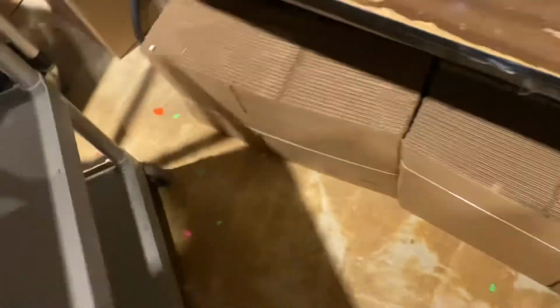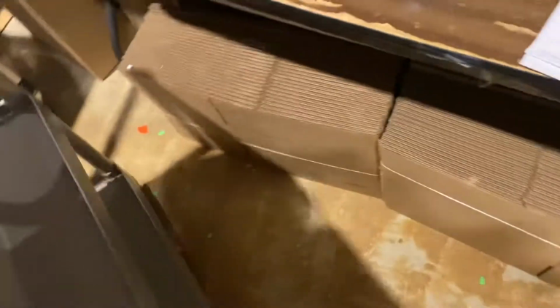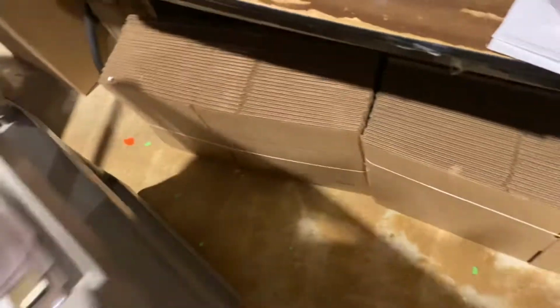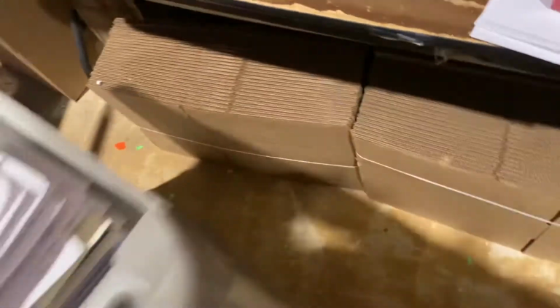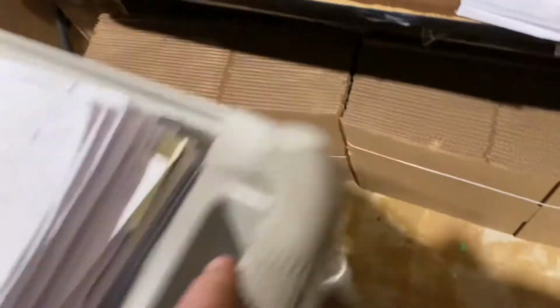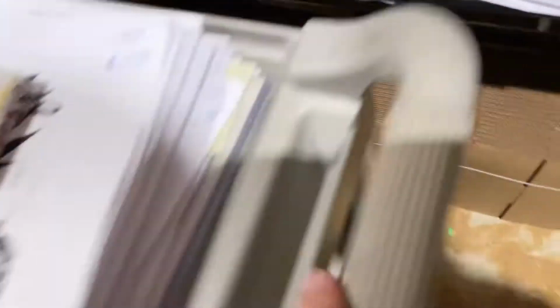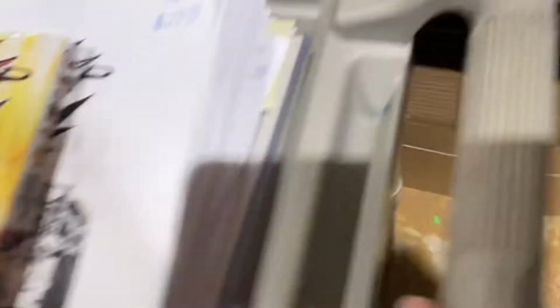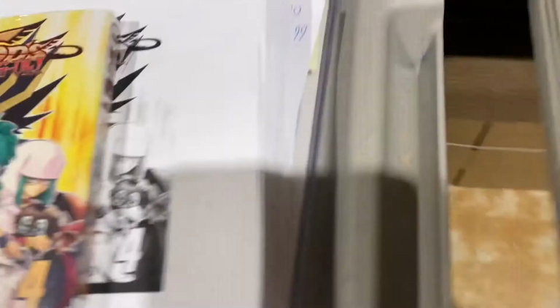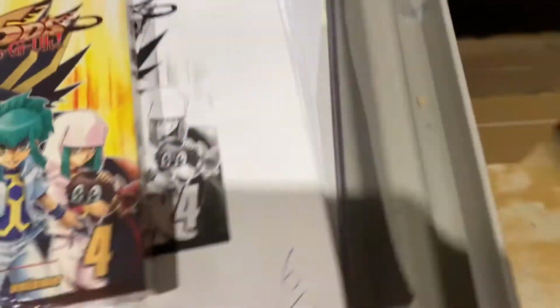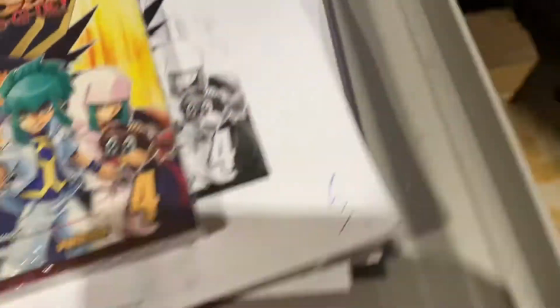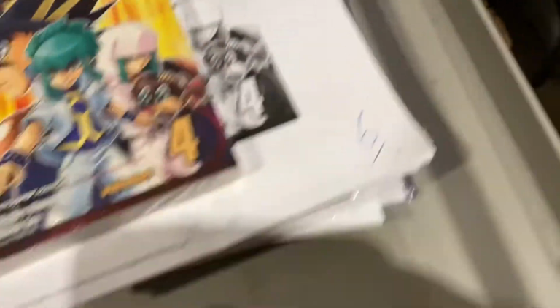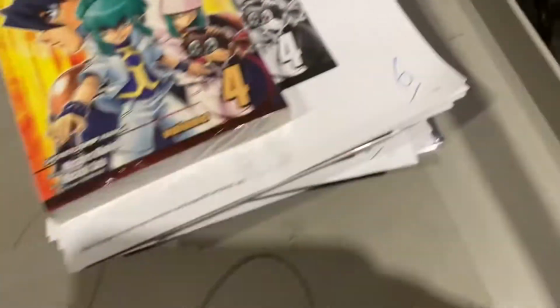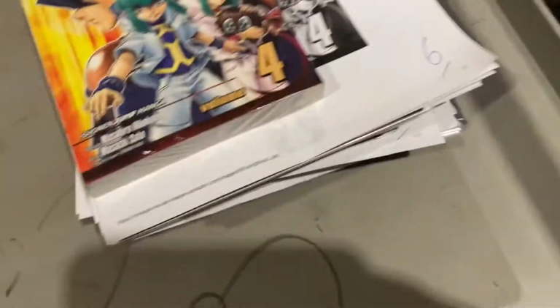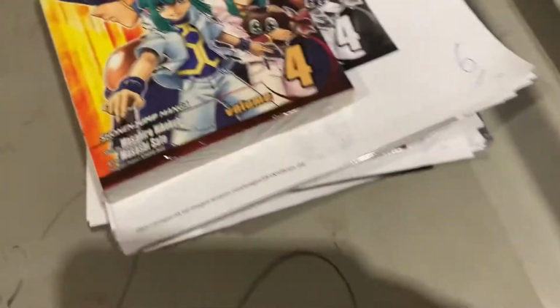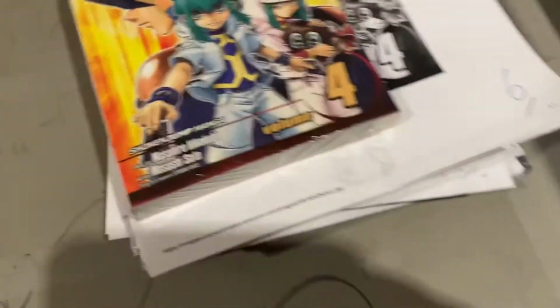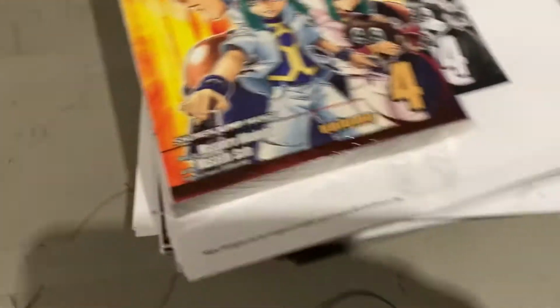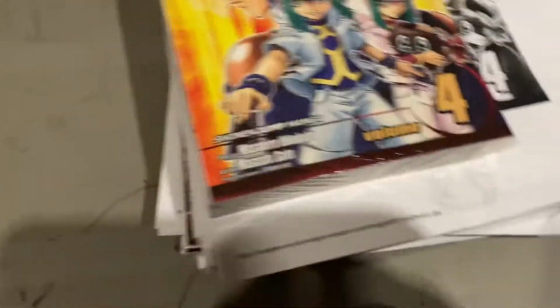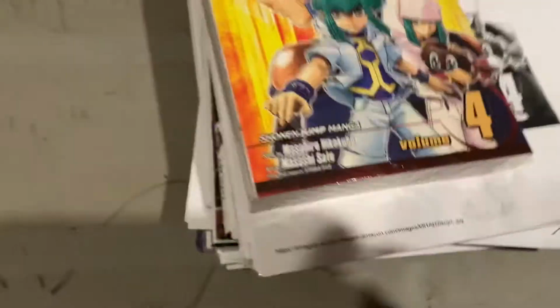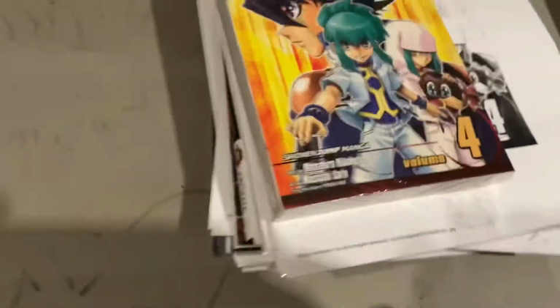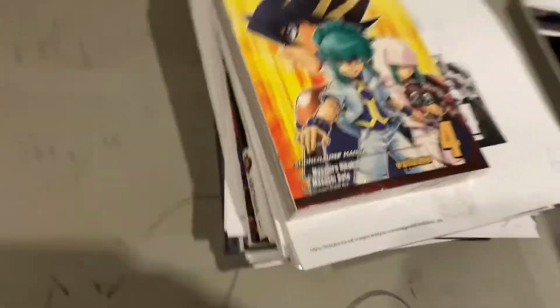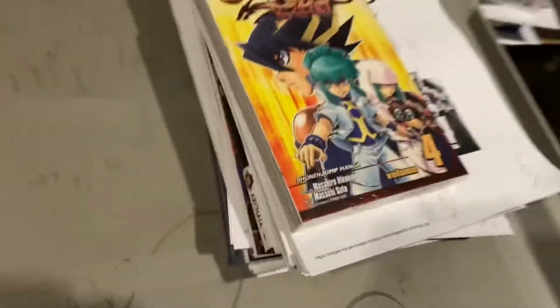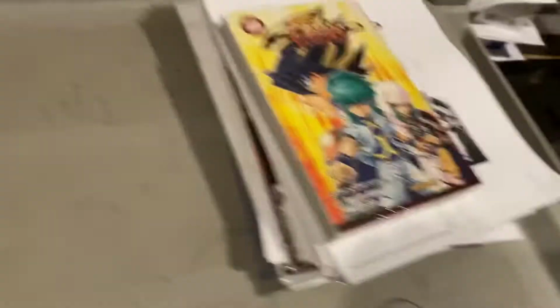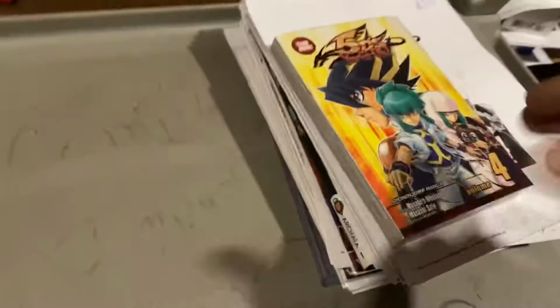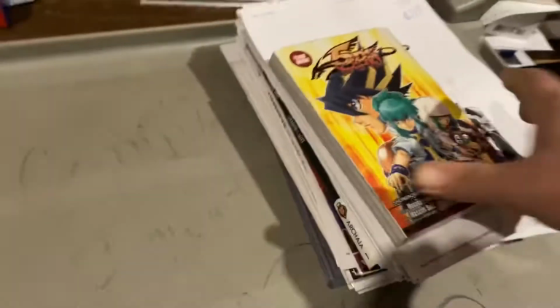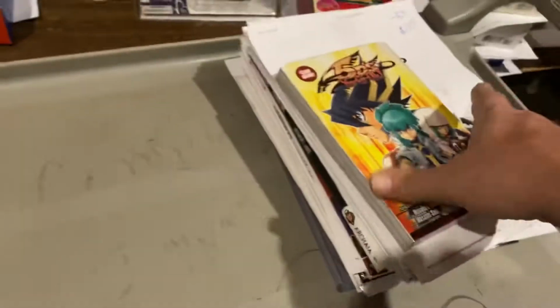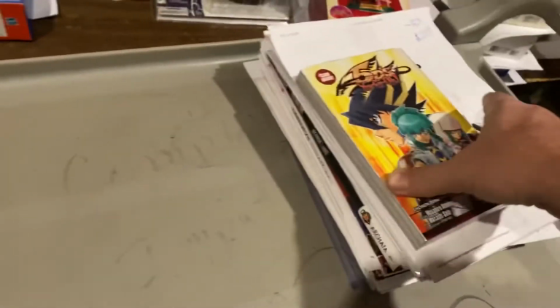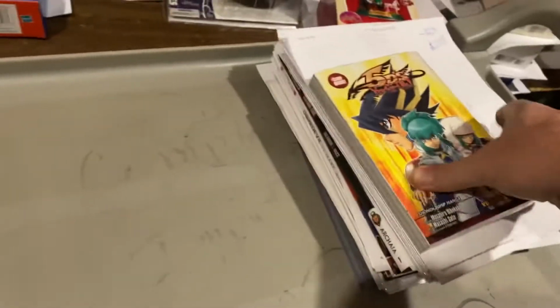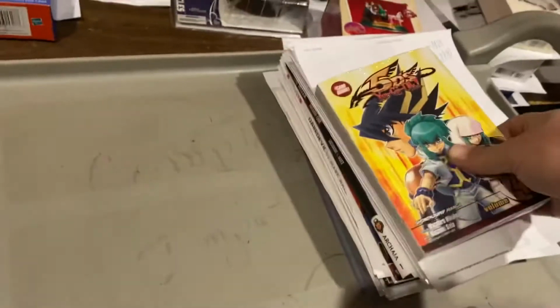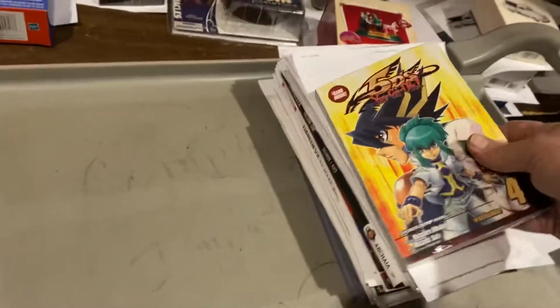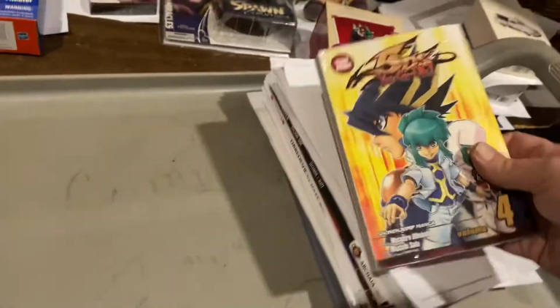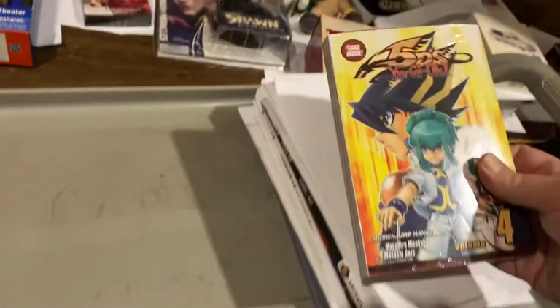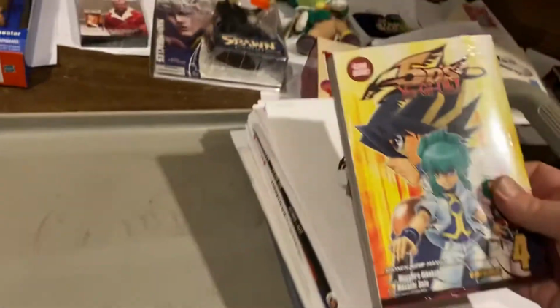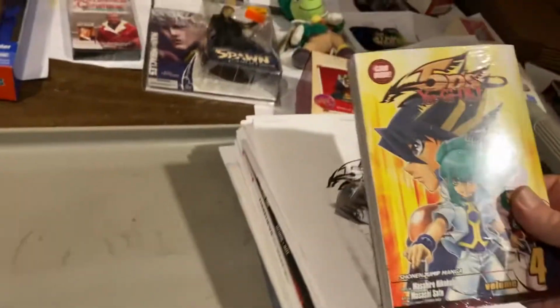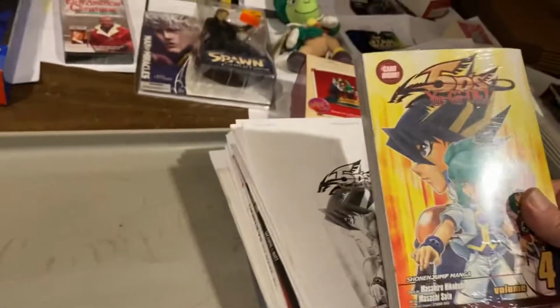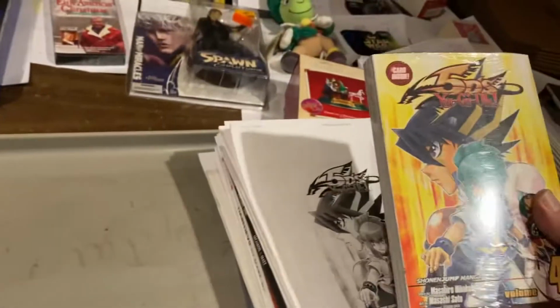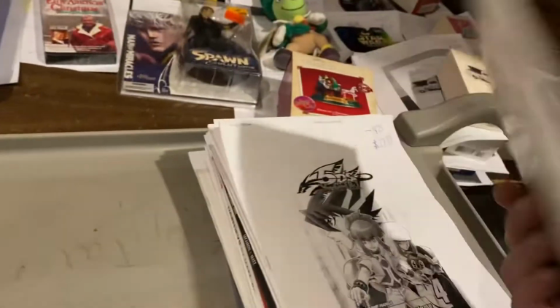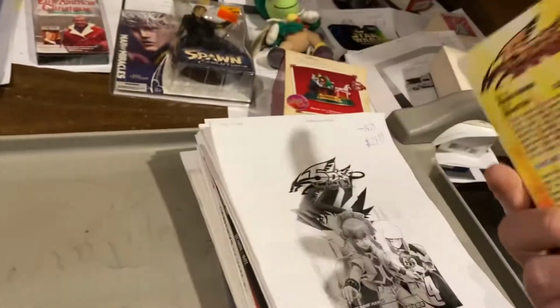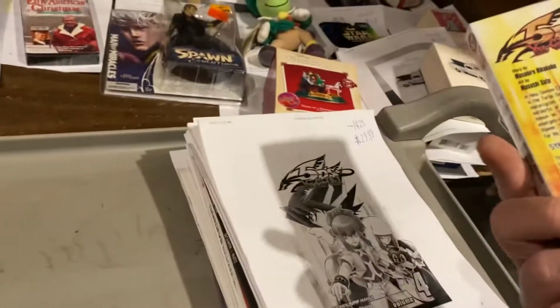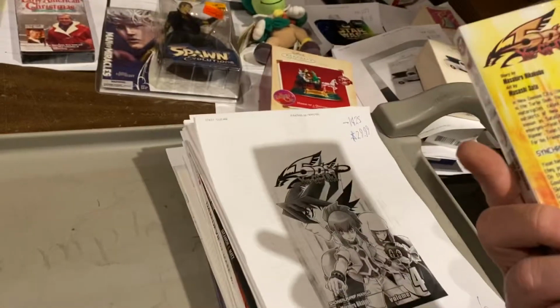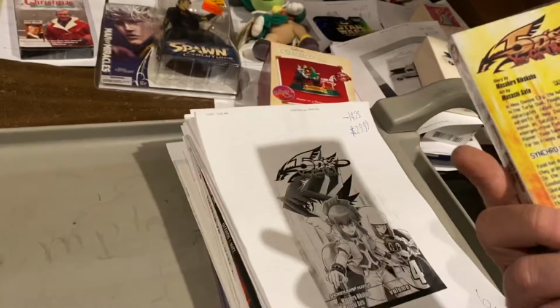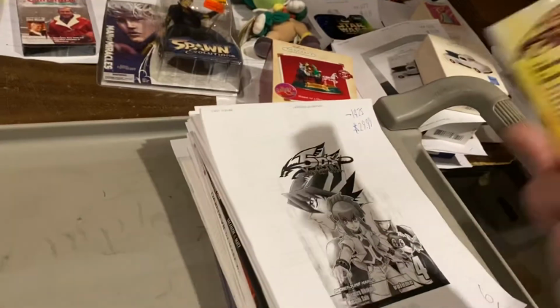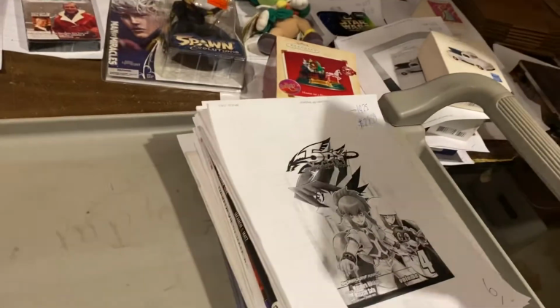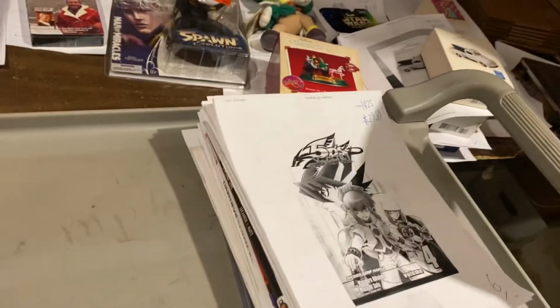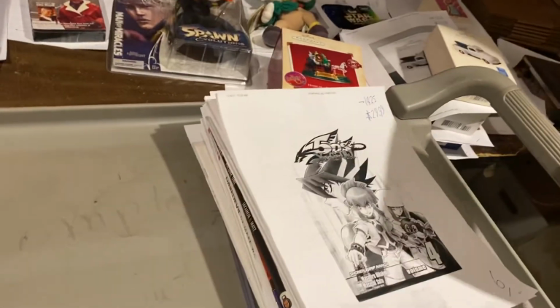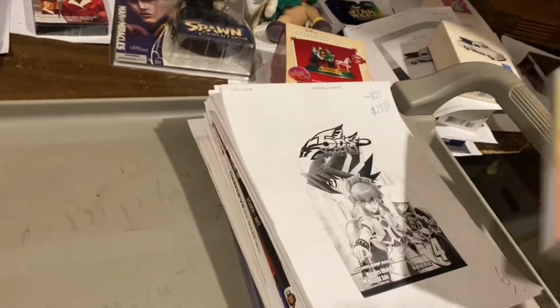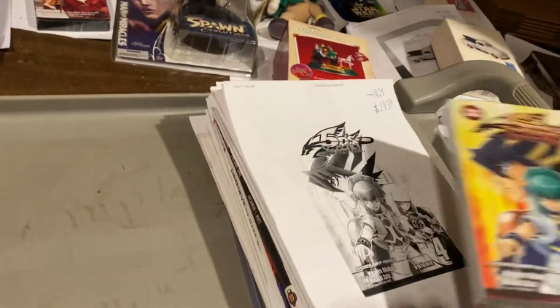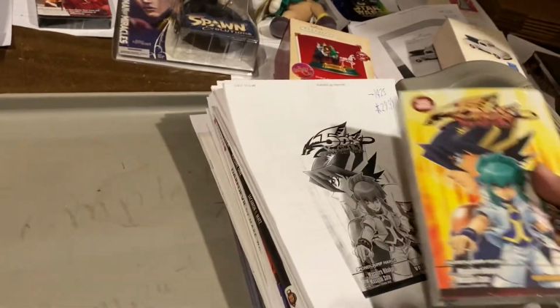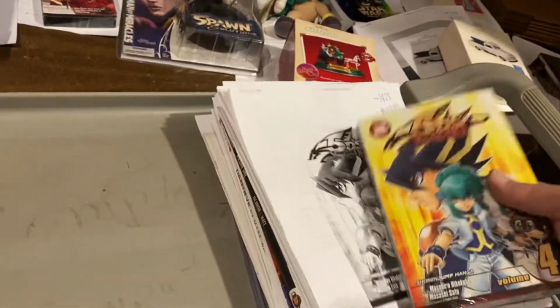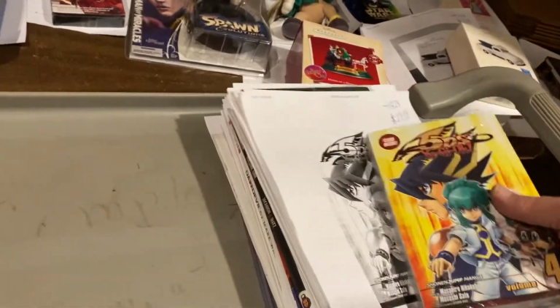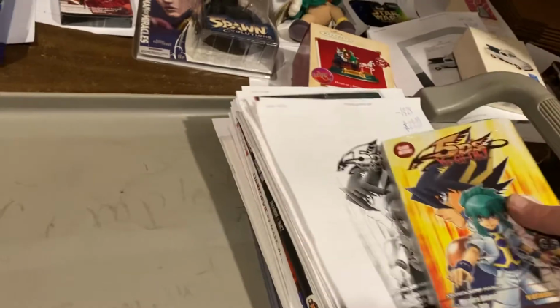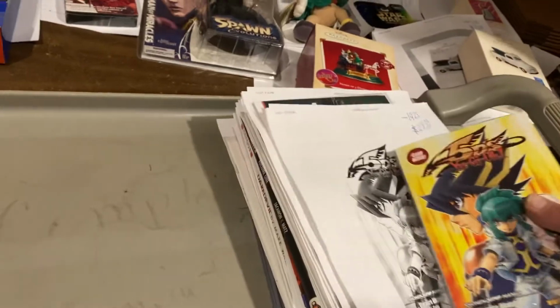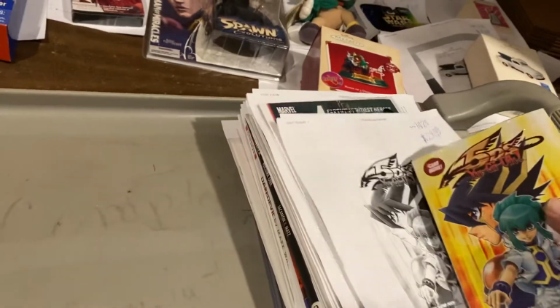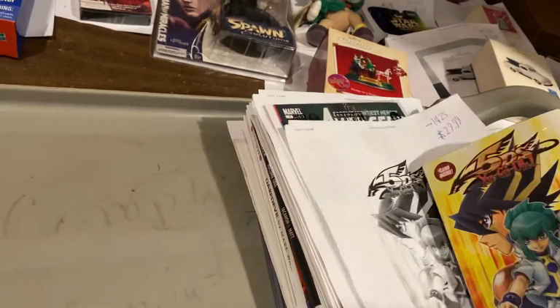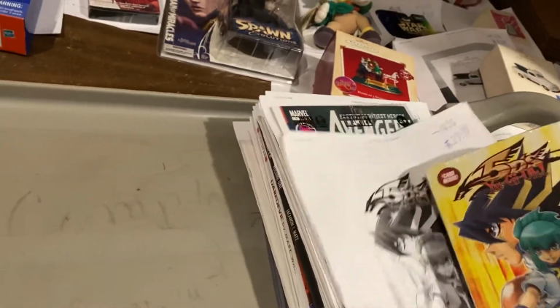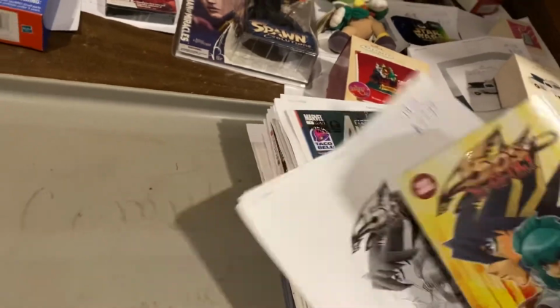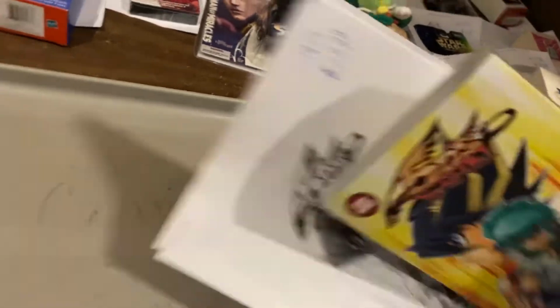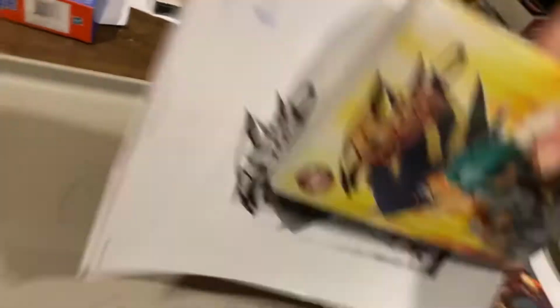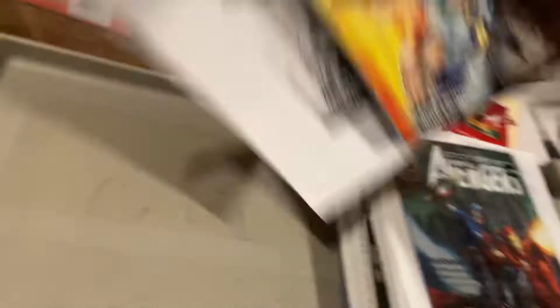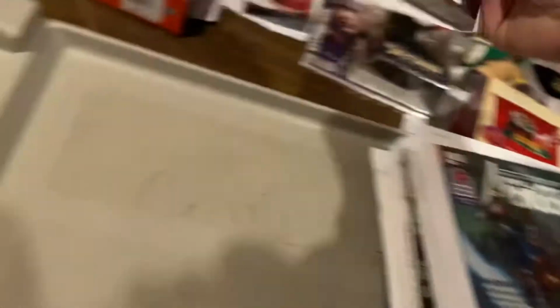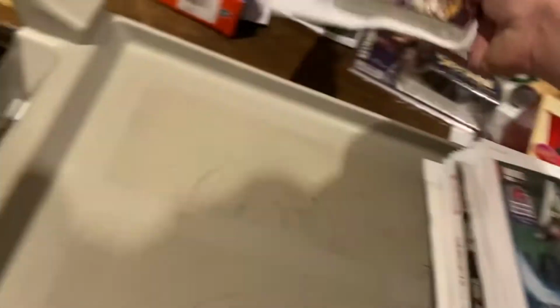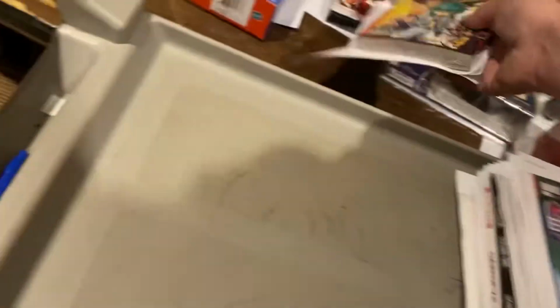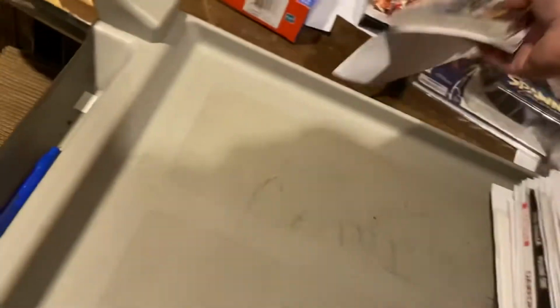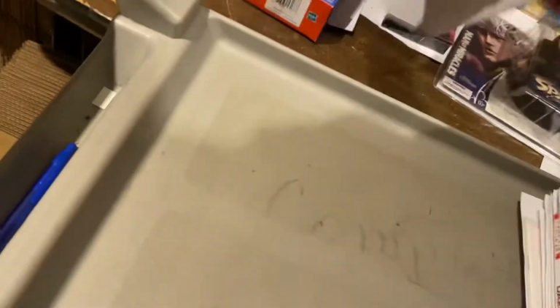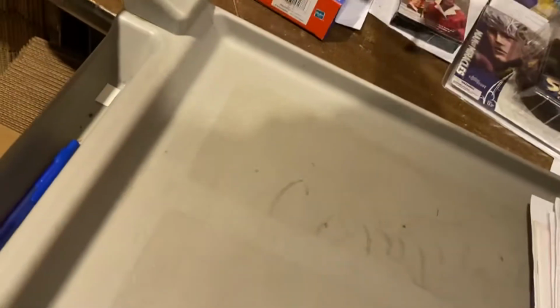Let's get over here to comic books. Yu-Gi-Oh! DS — comes with a trading card inside. $29.99.